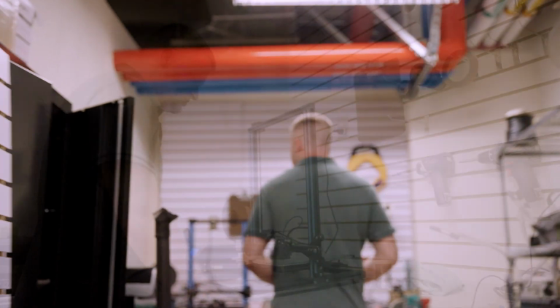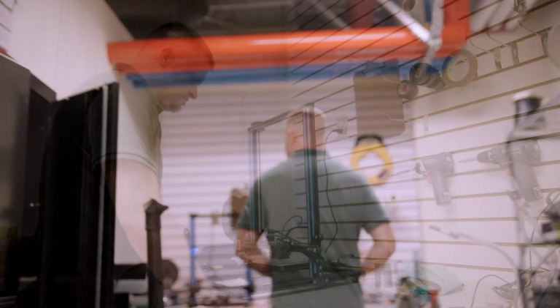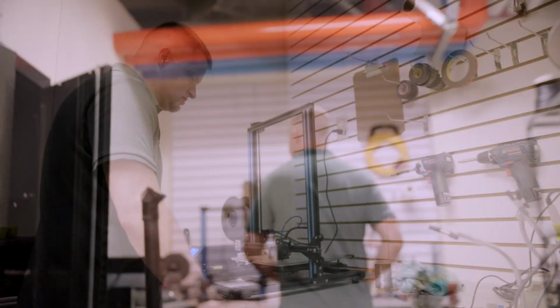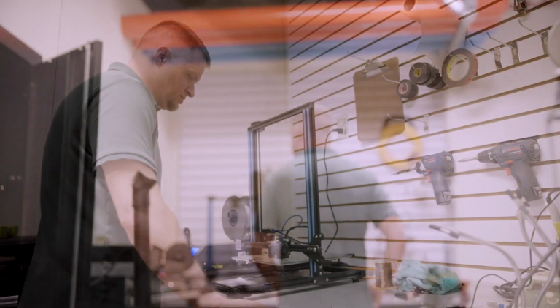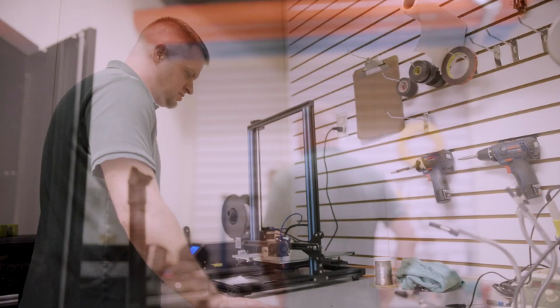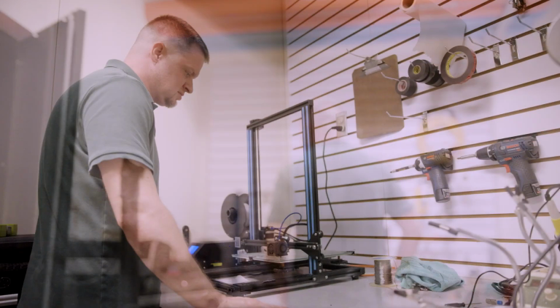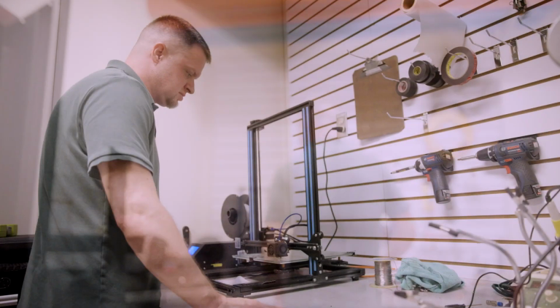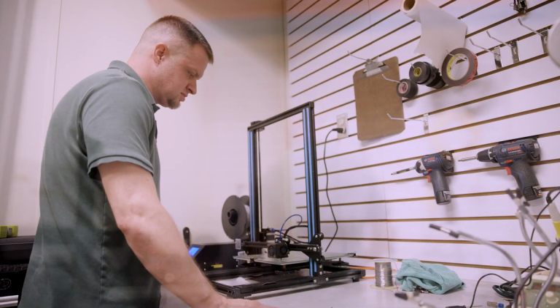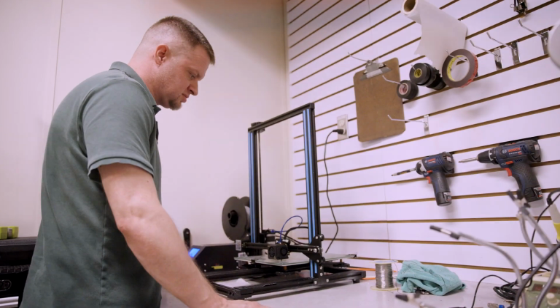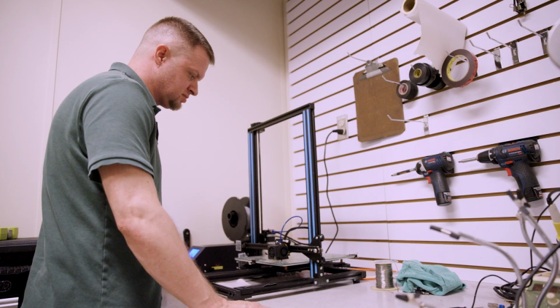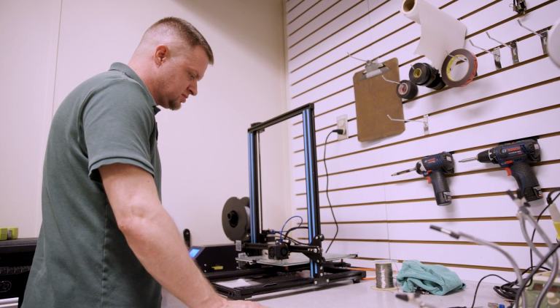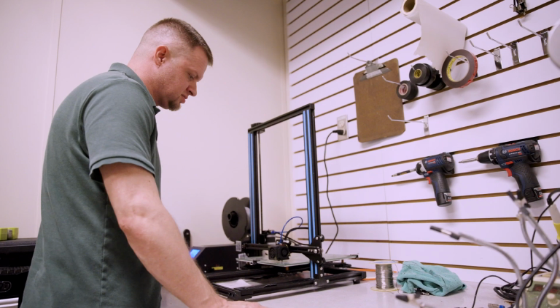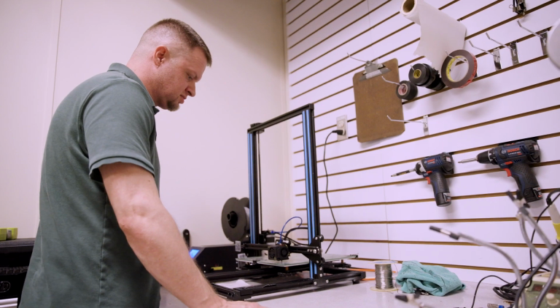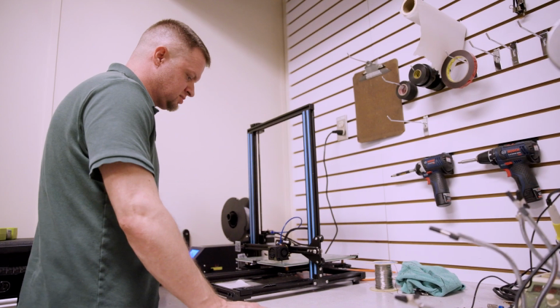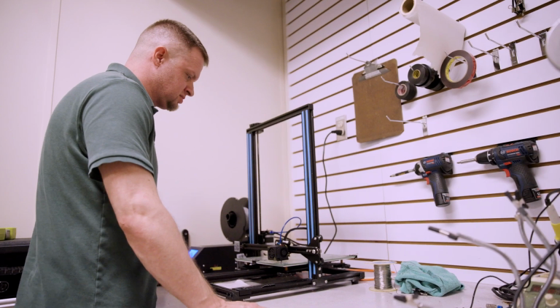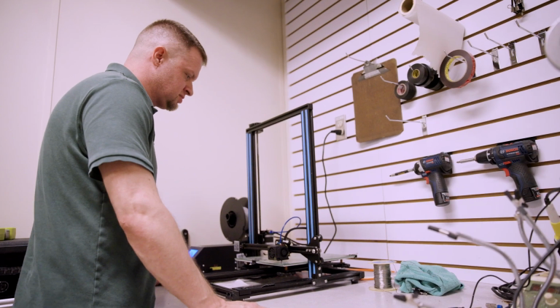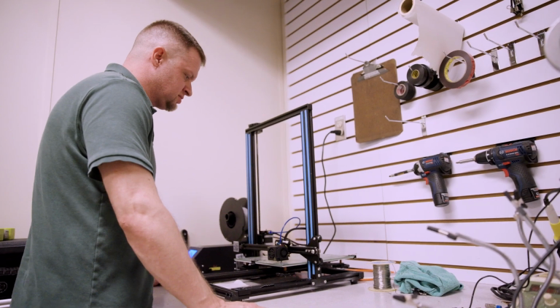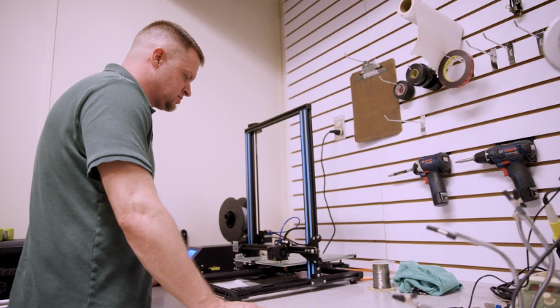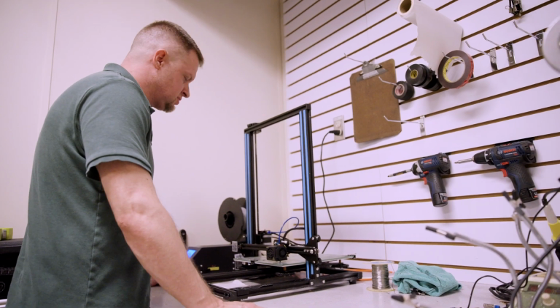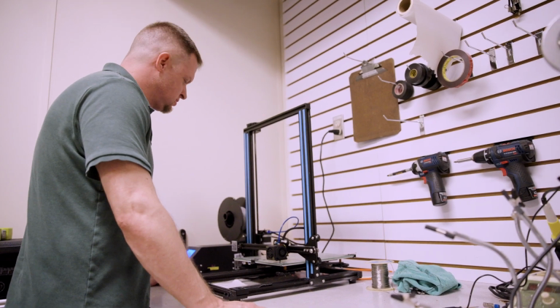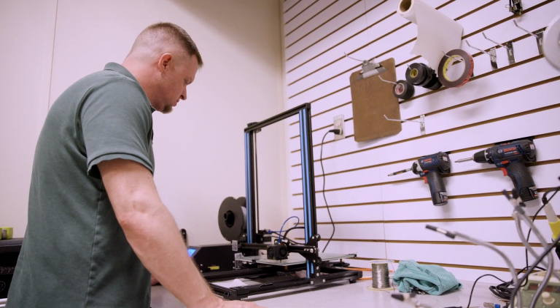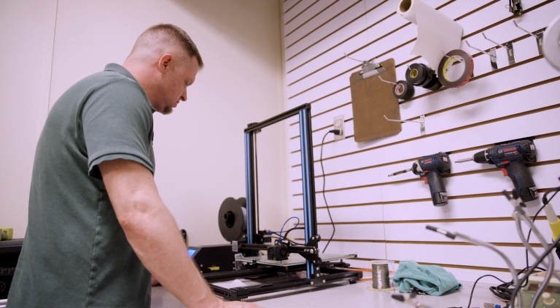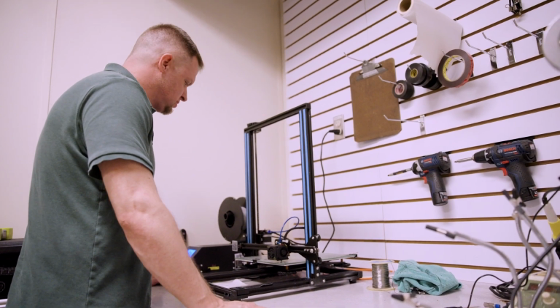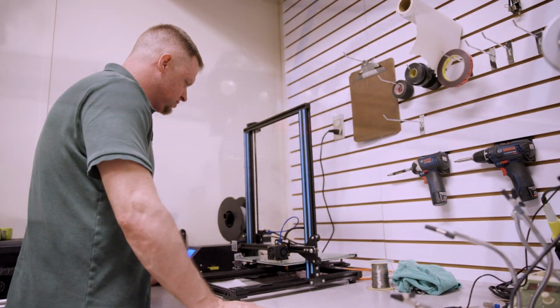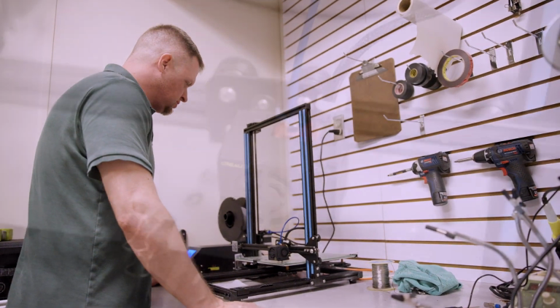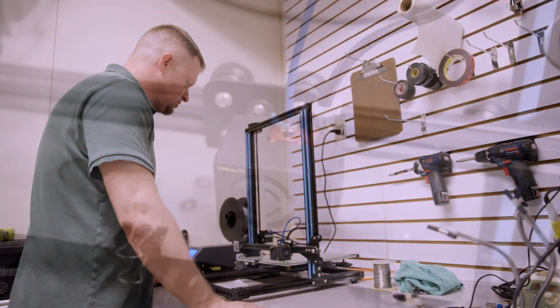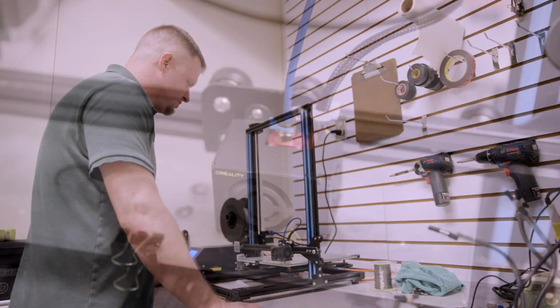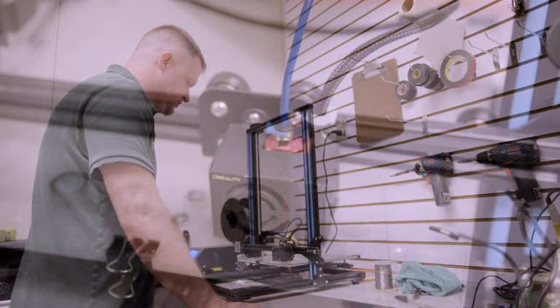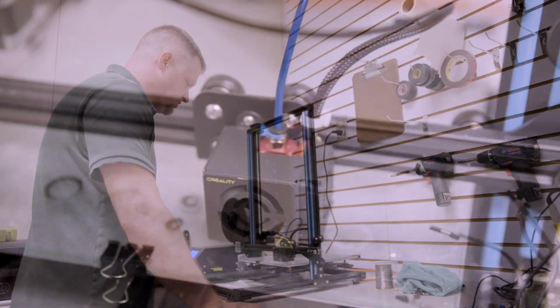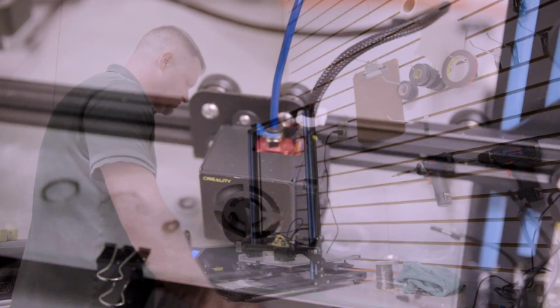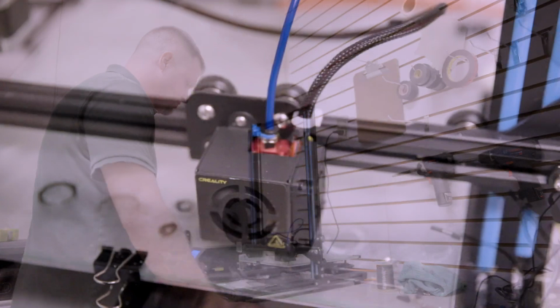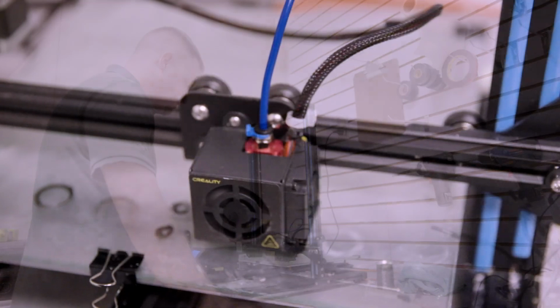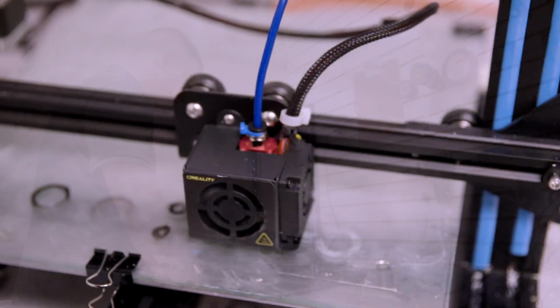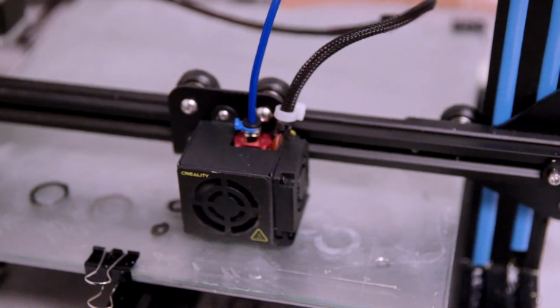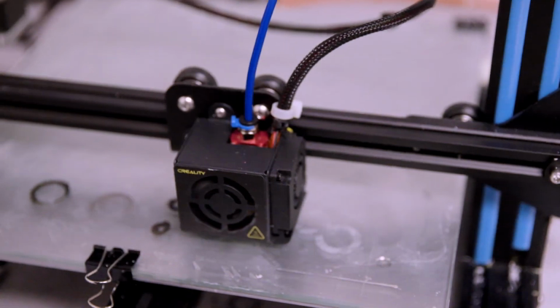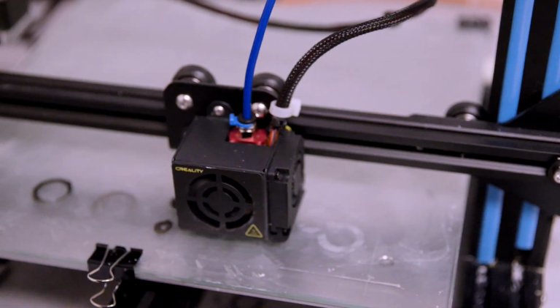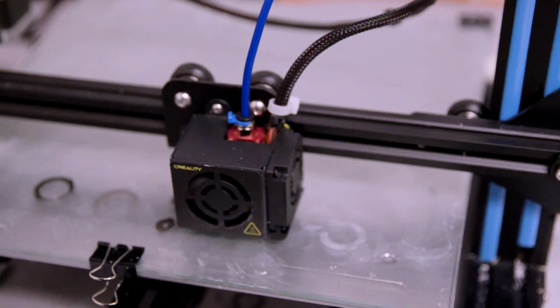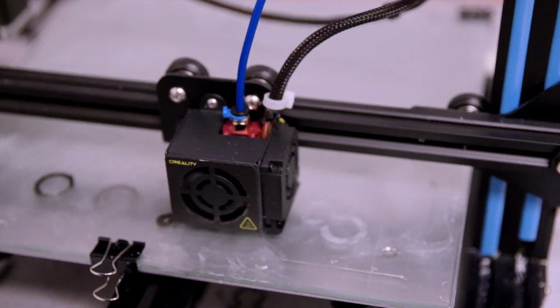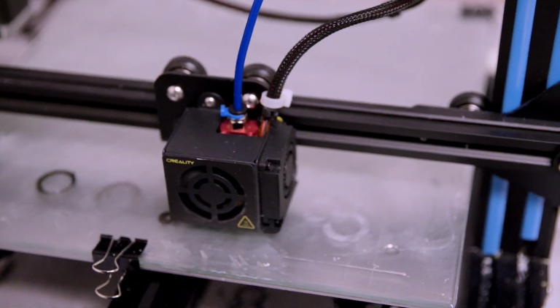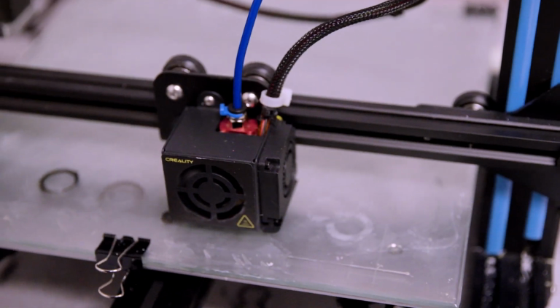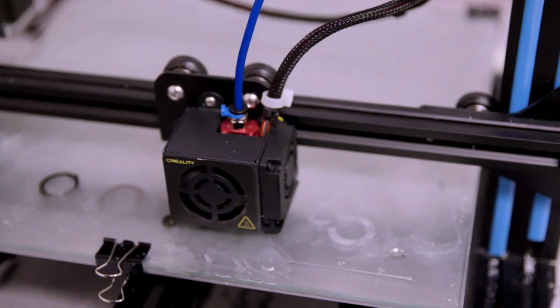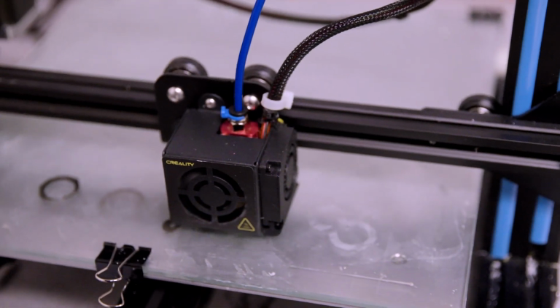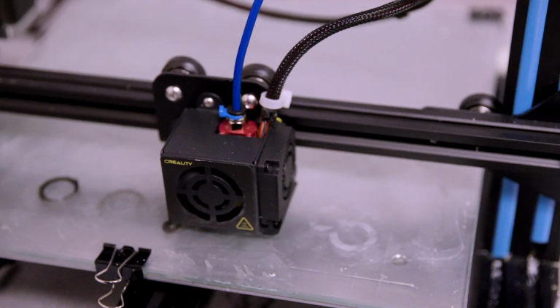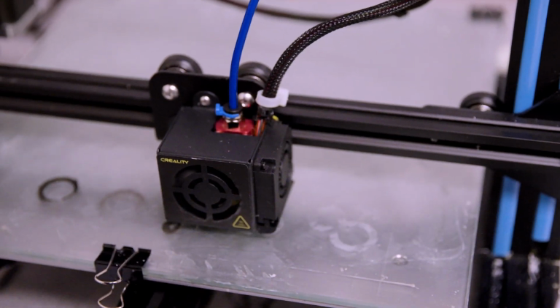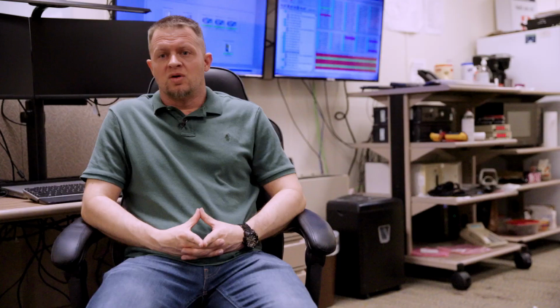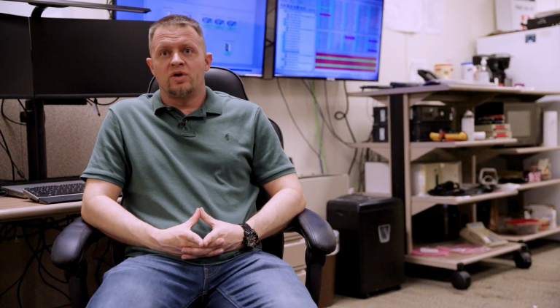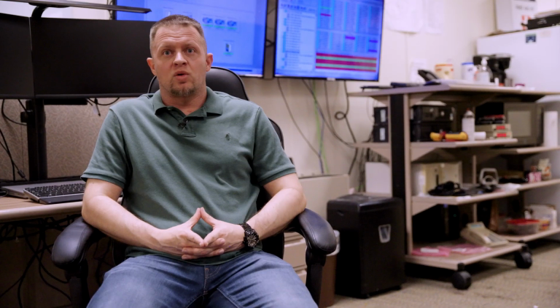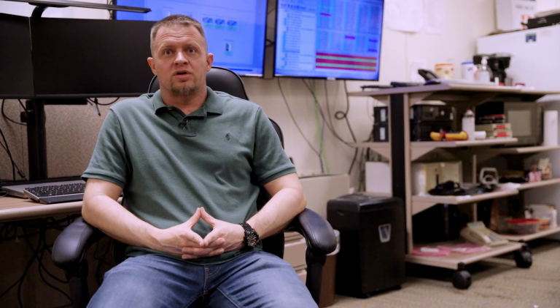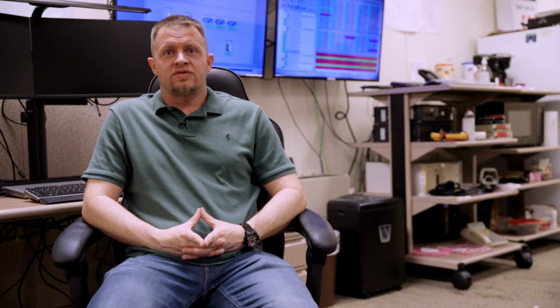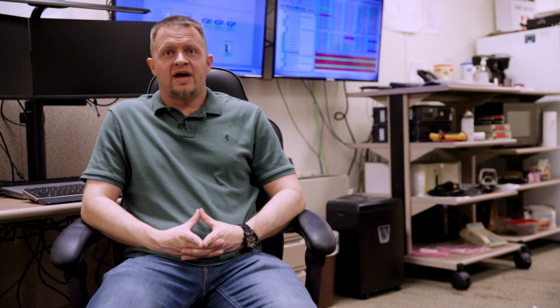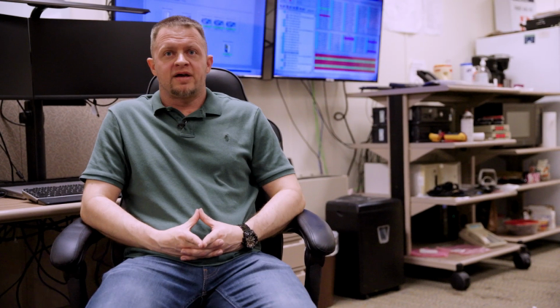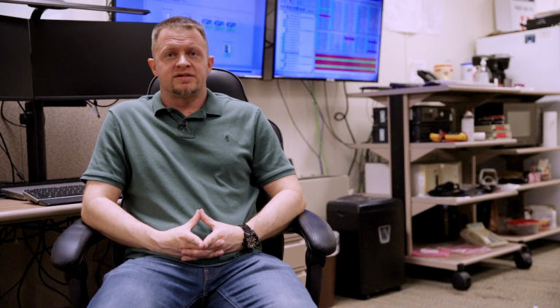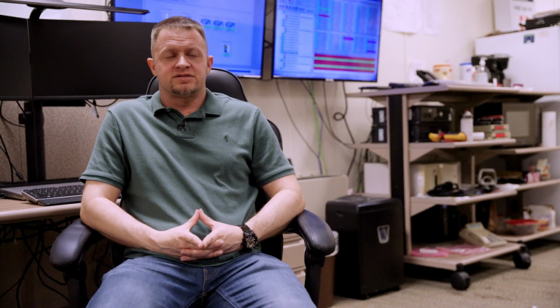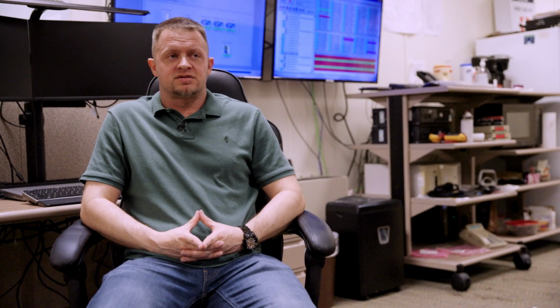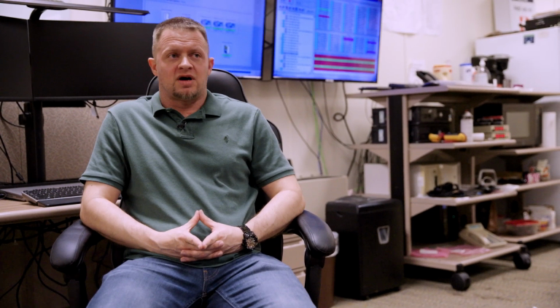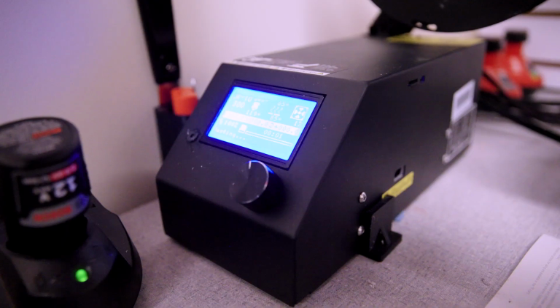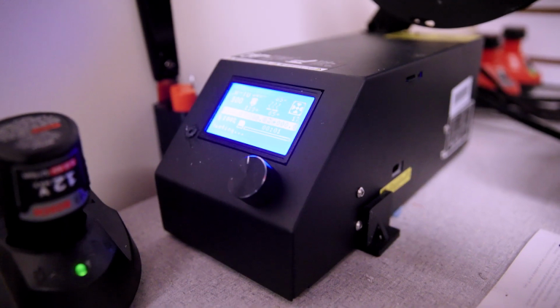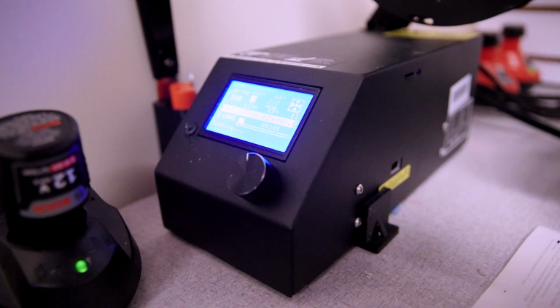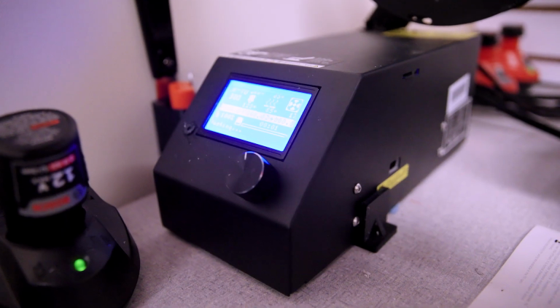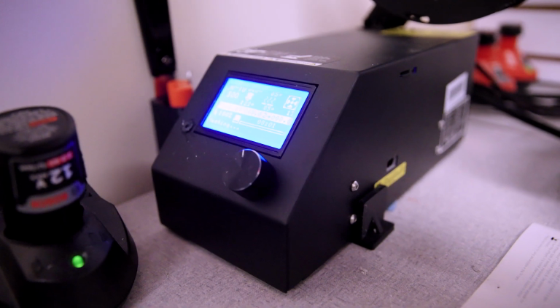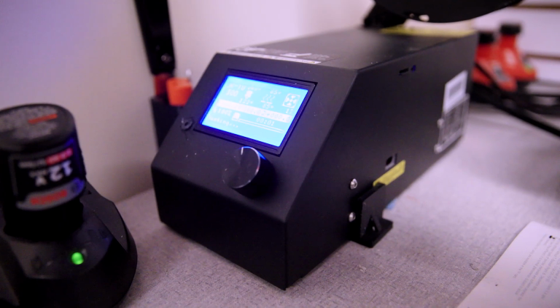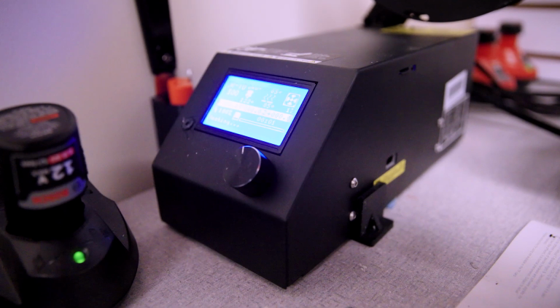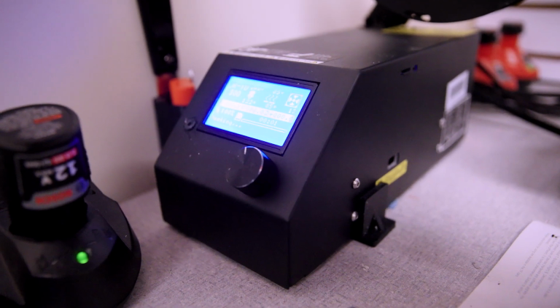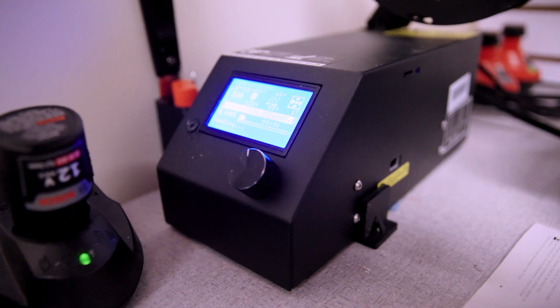We looked up what would be the best printer to fit our needs within the budget we were working in. We ordered that and it's operational here now.